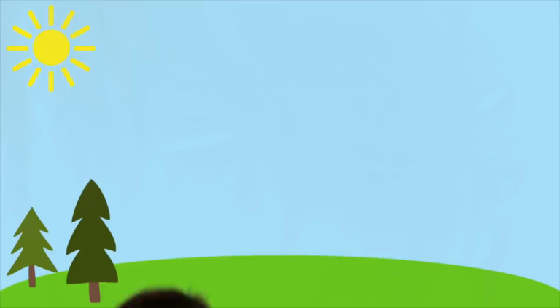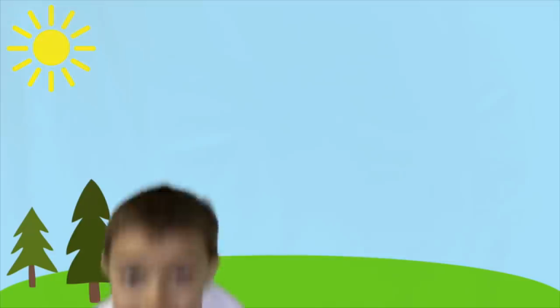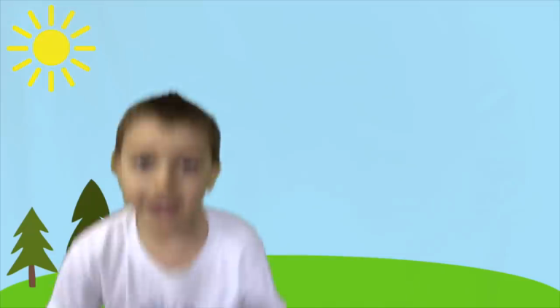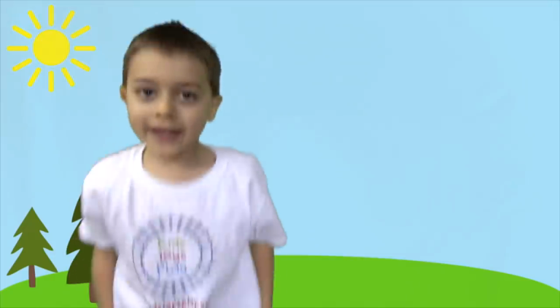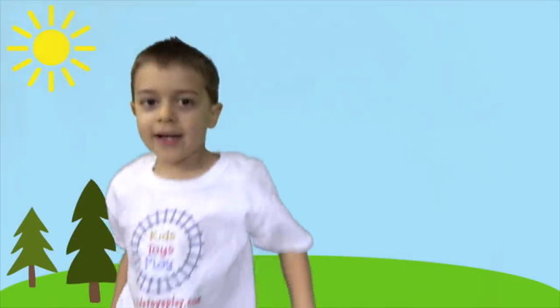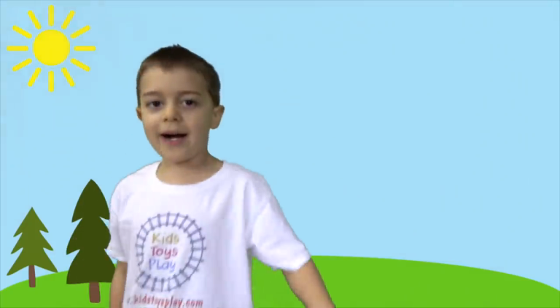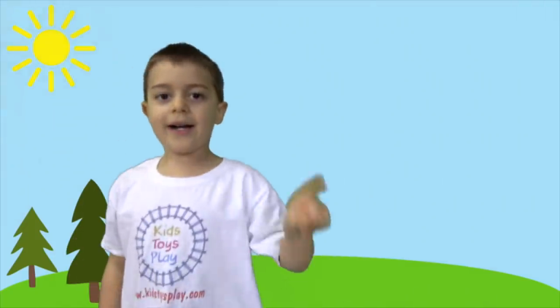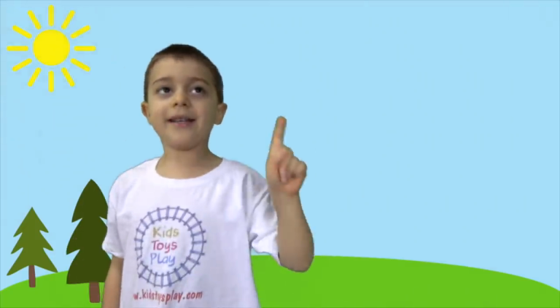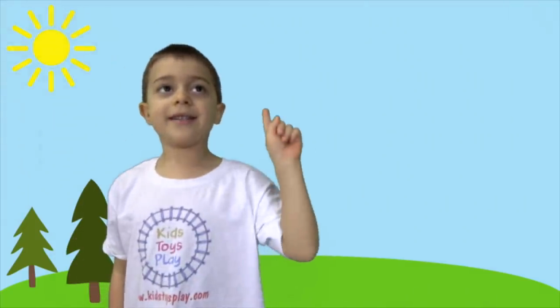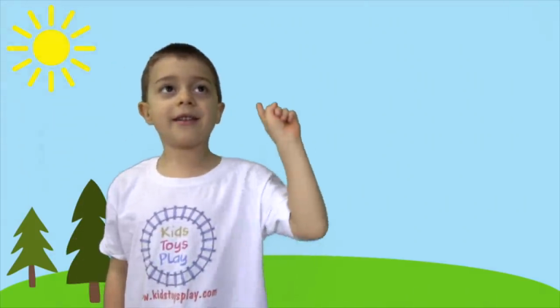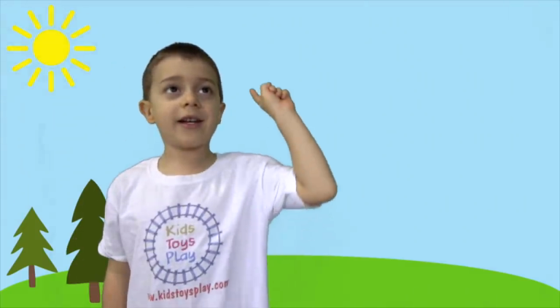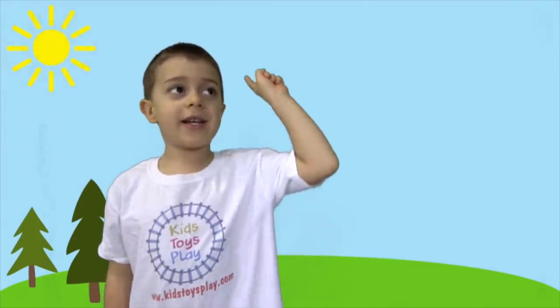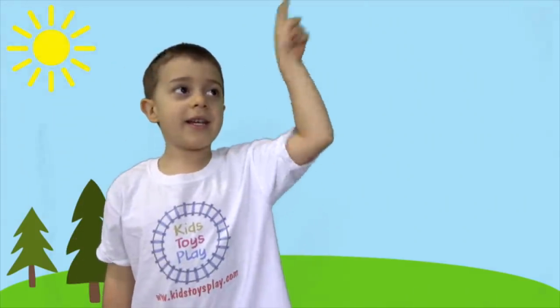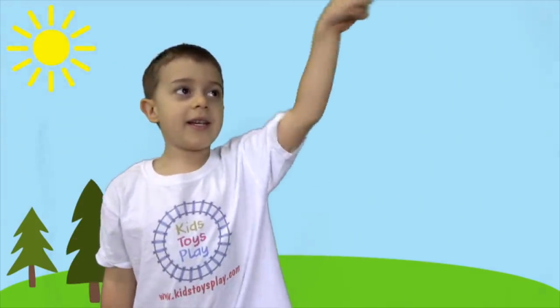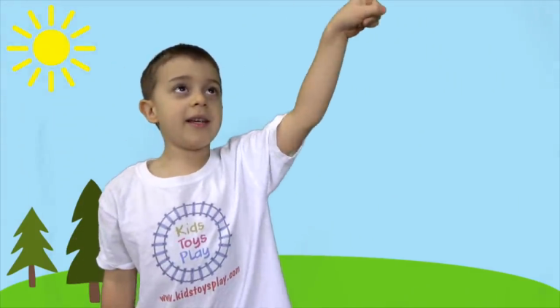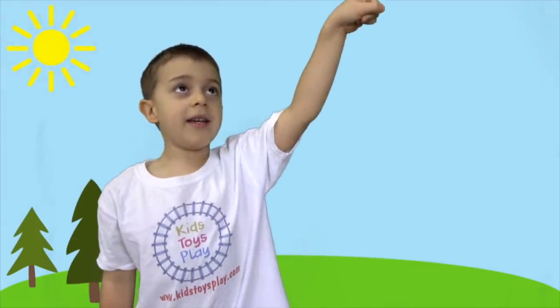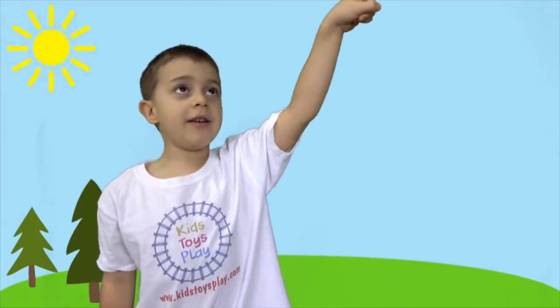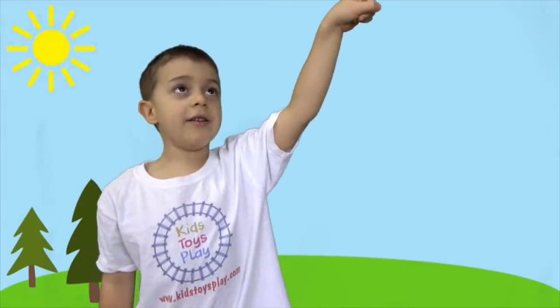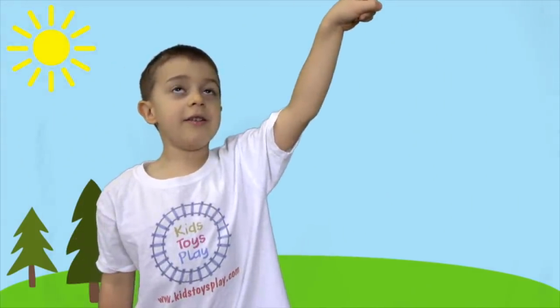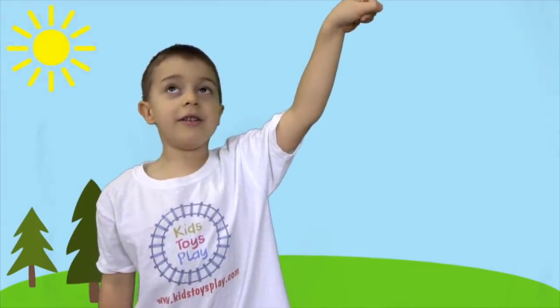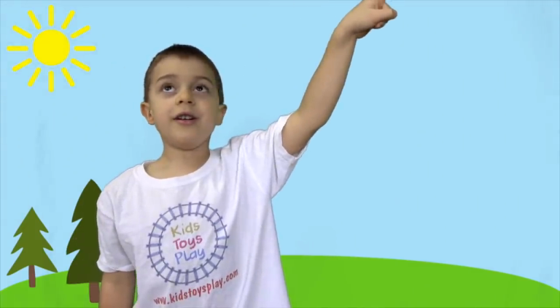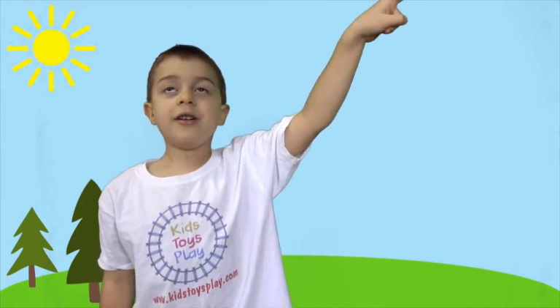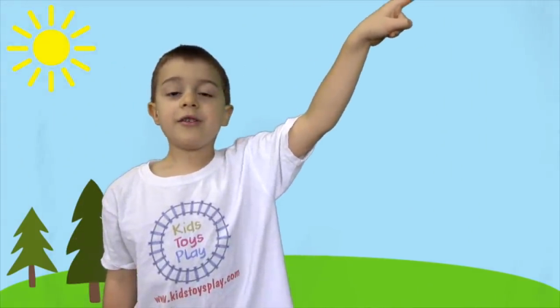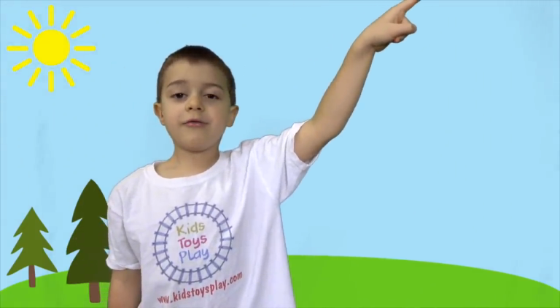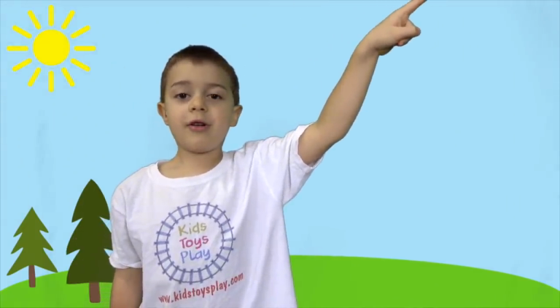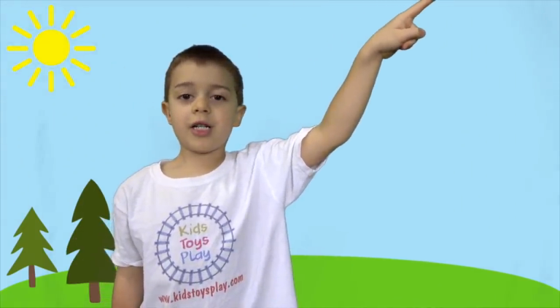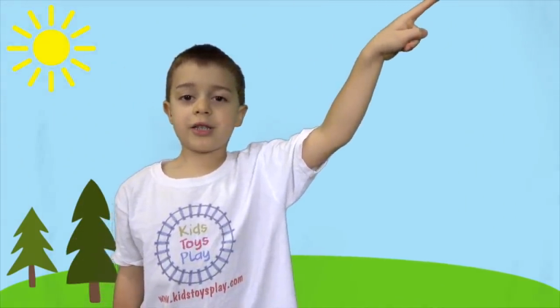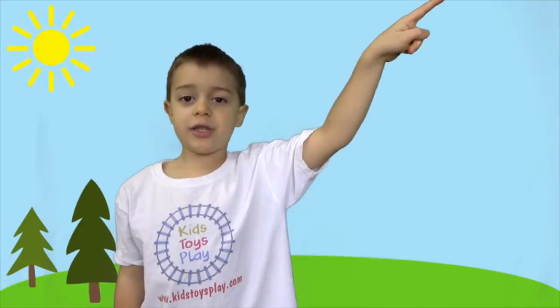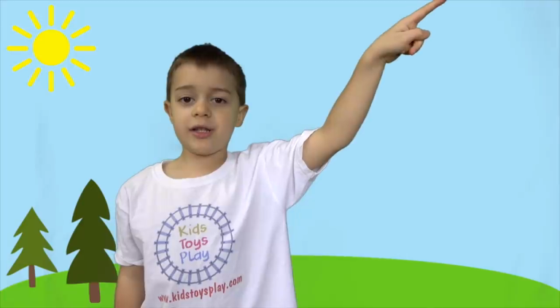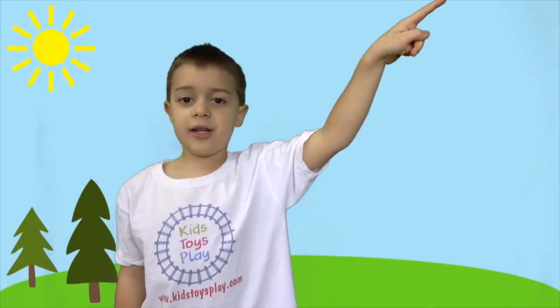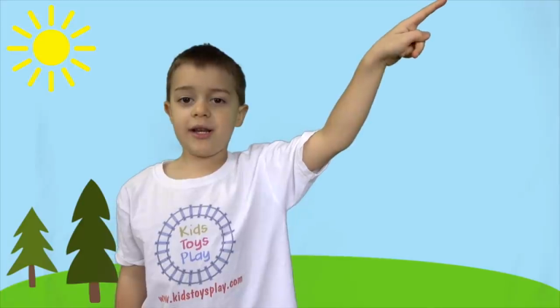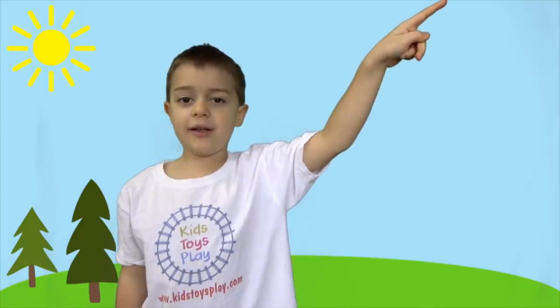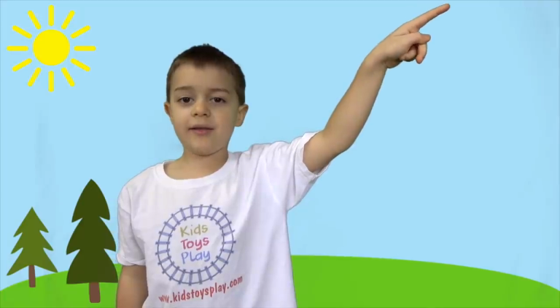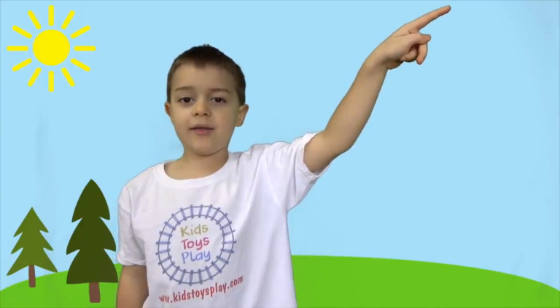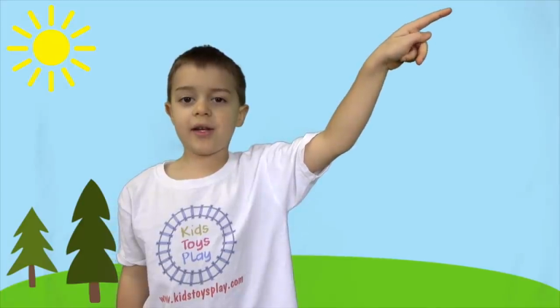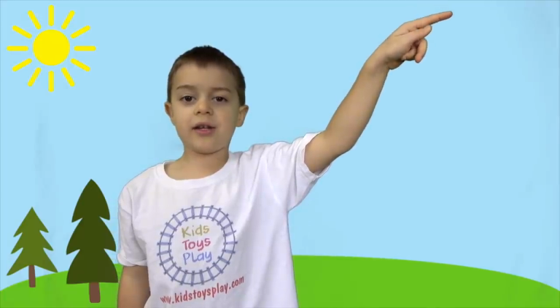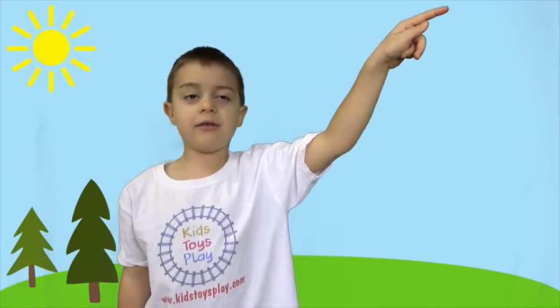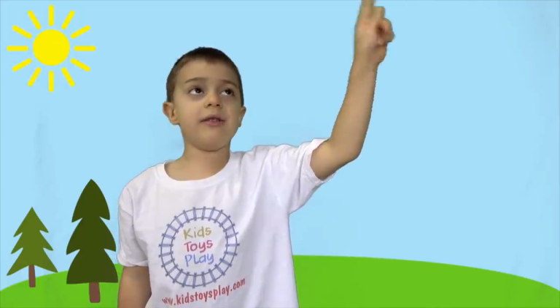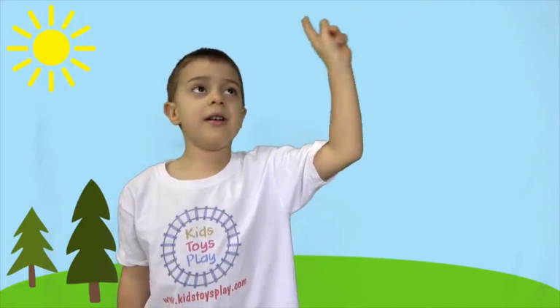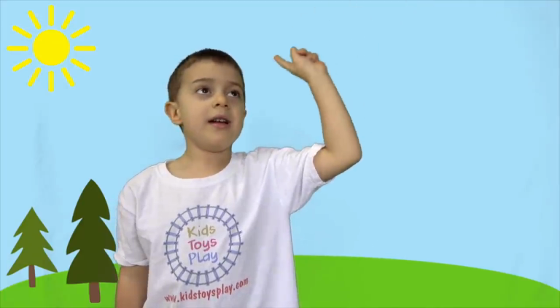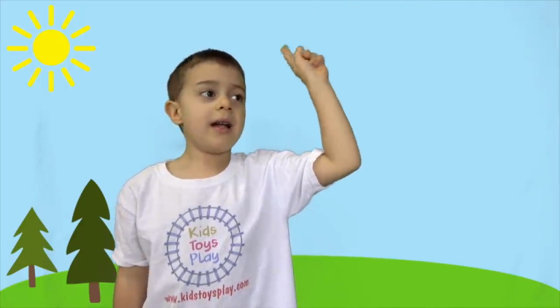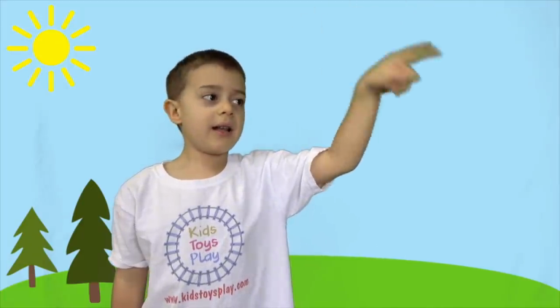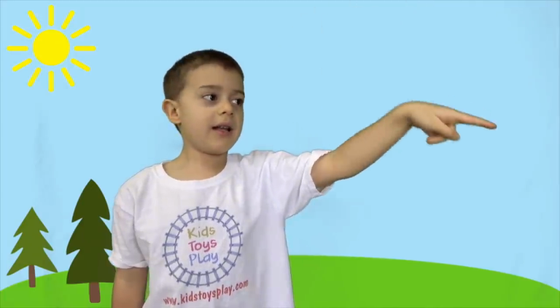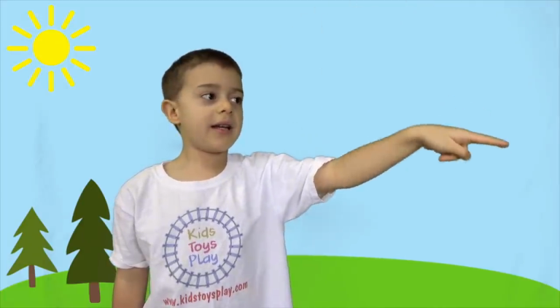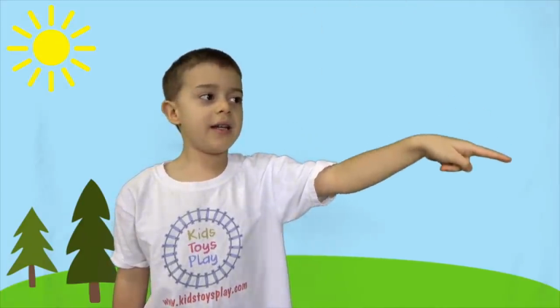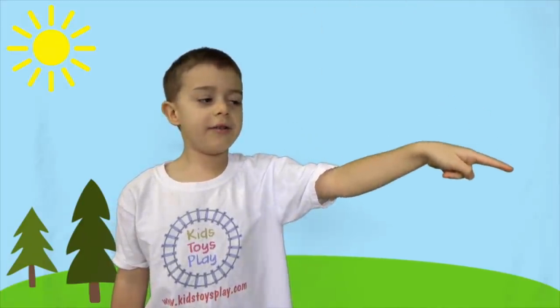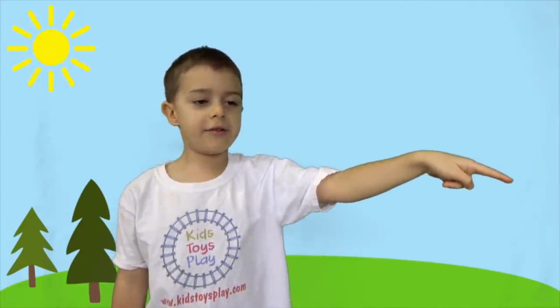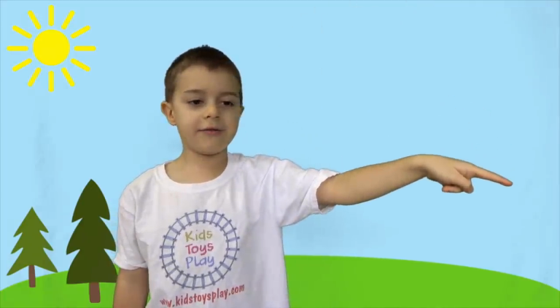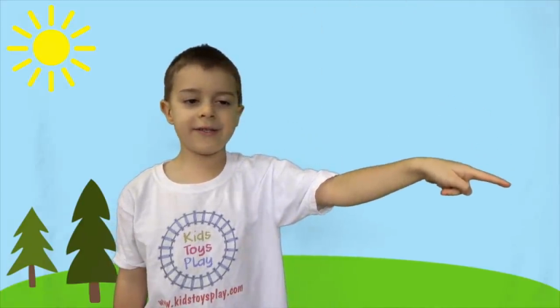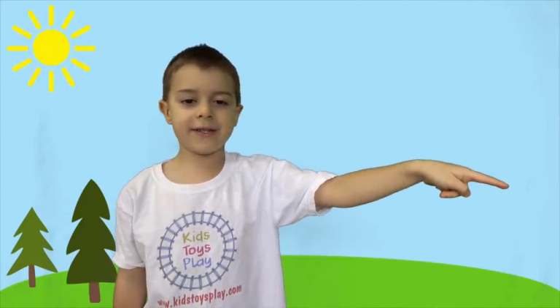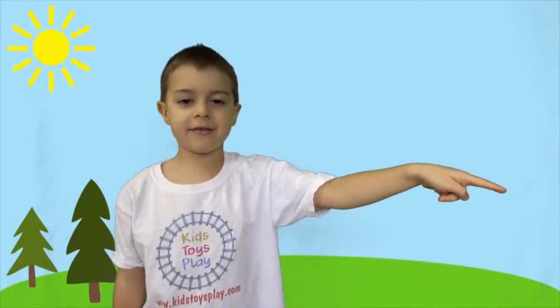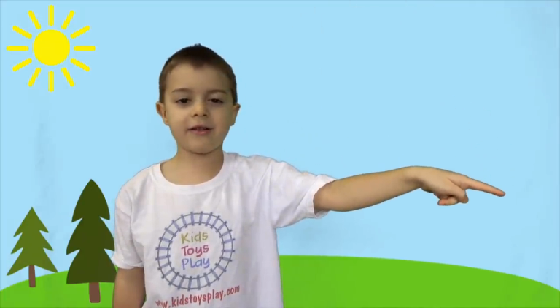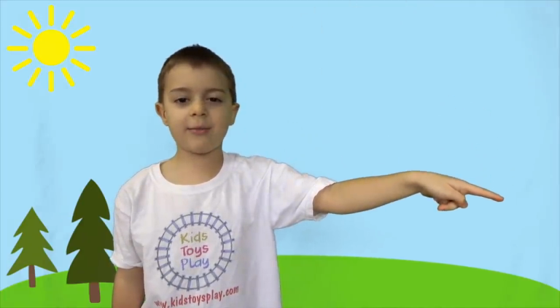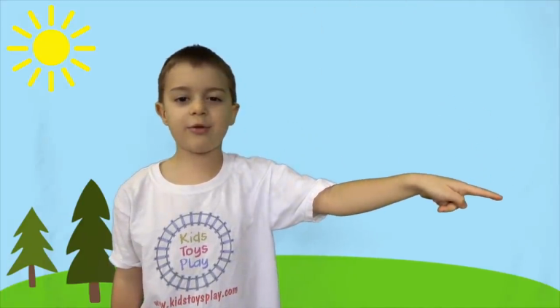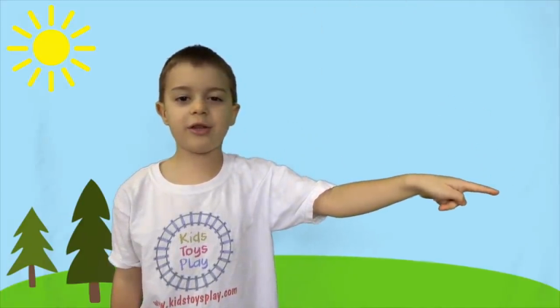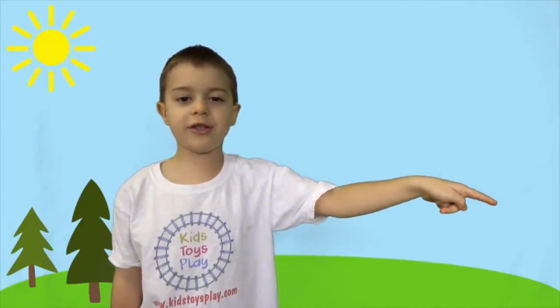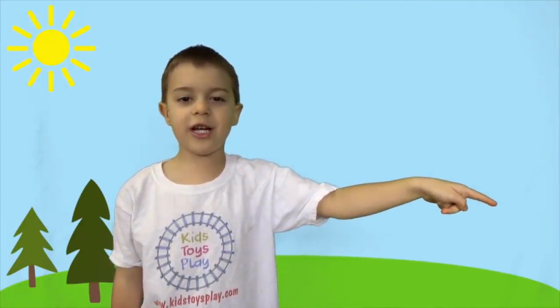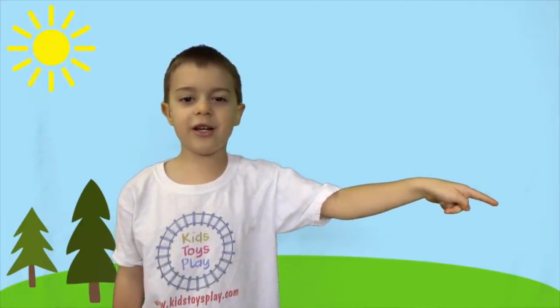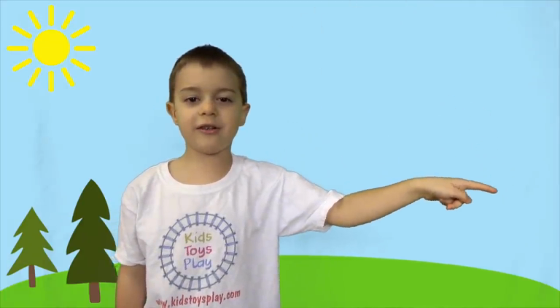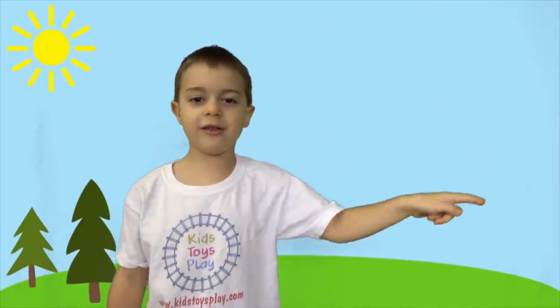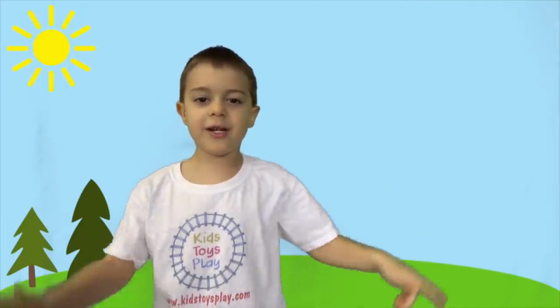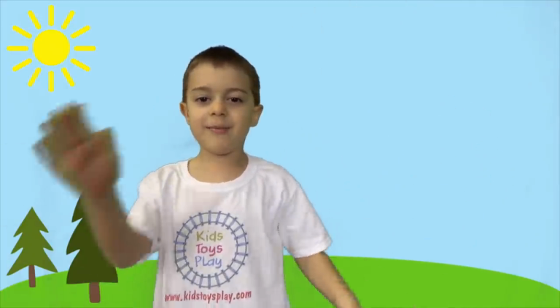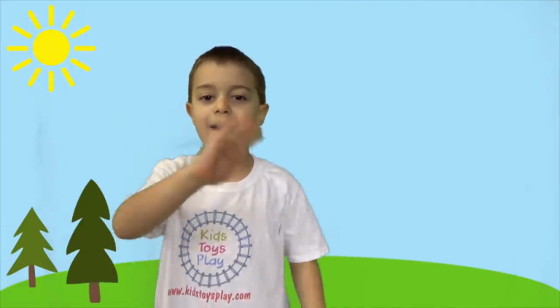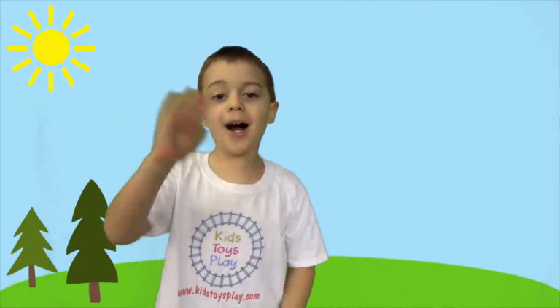Hey guys, click here to watch another video and click here to subscribe to our channel. Bye!